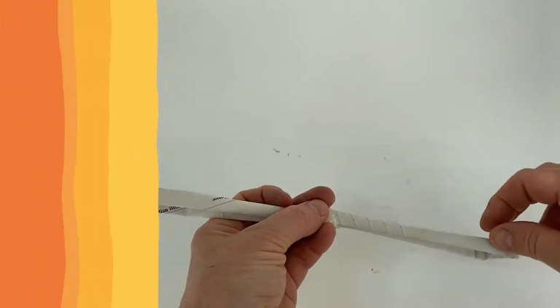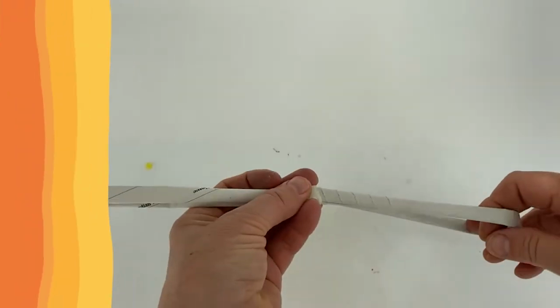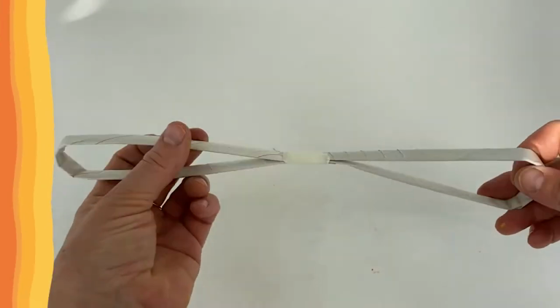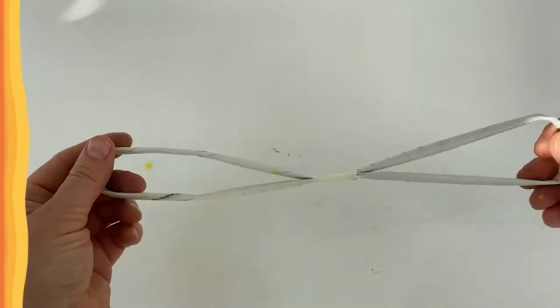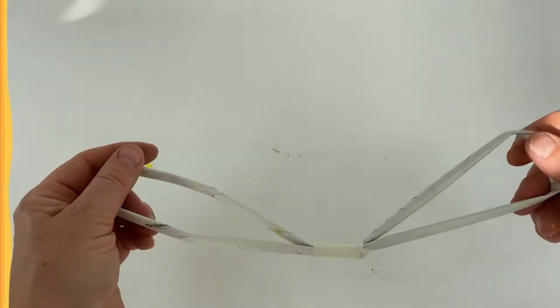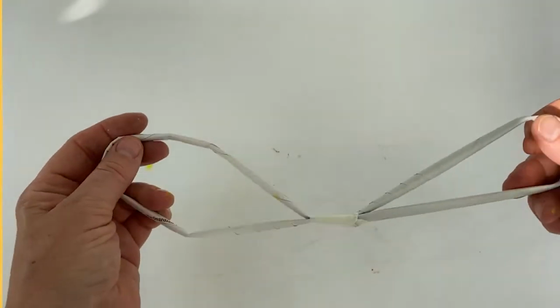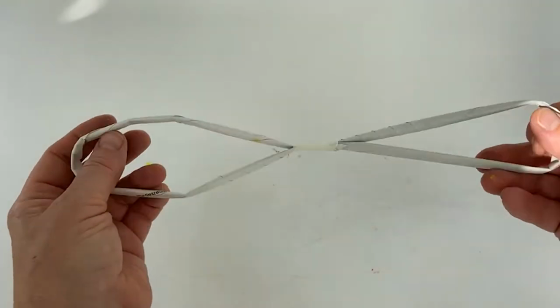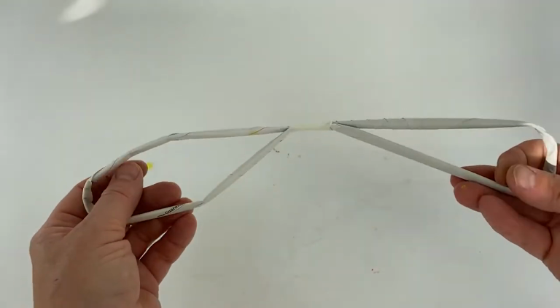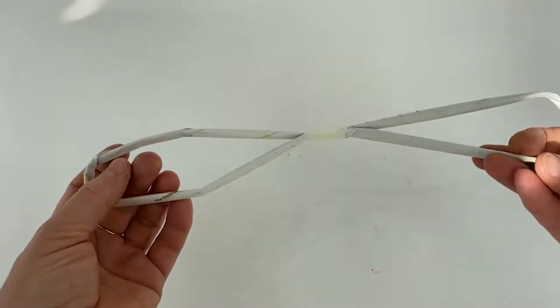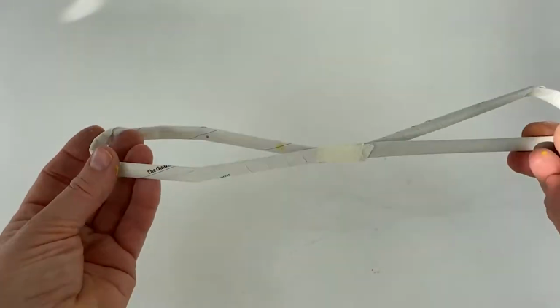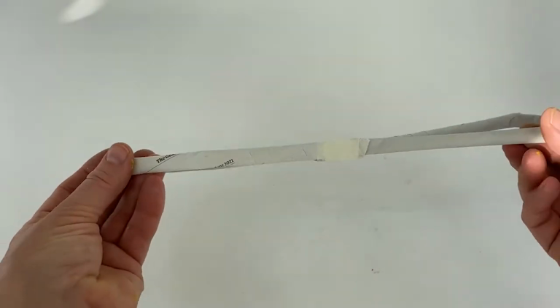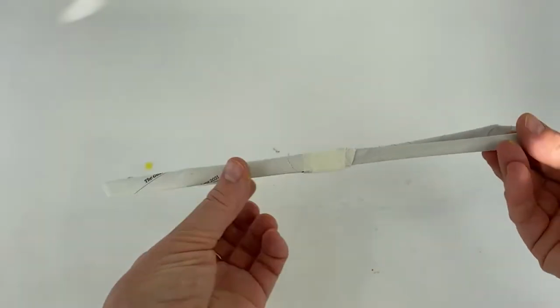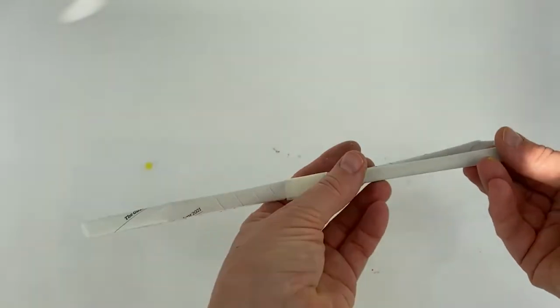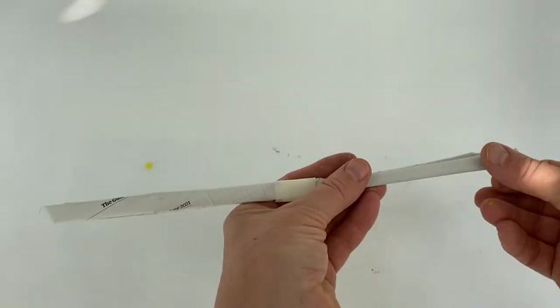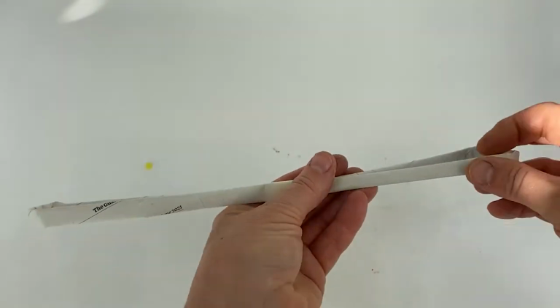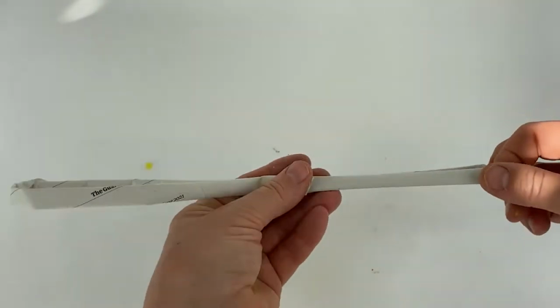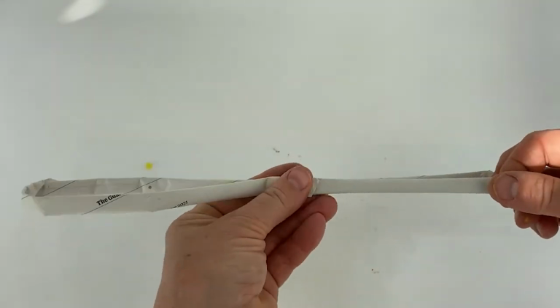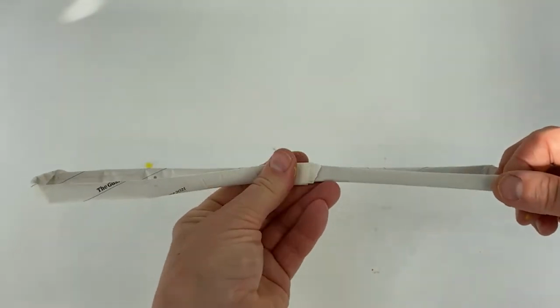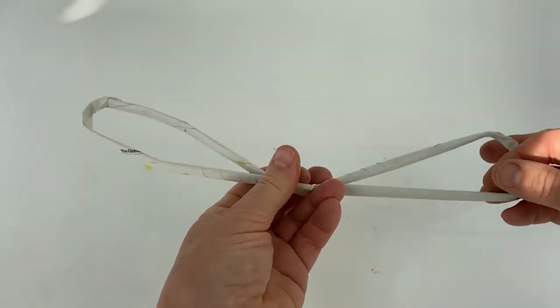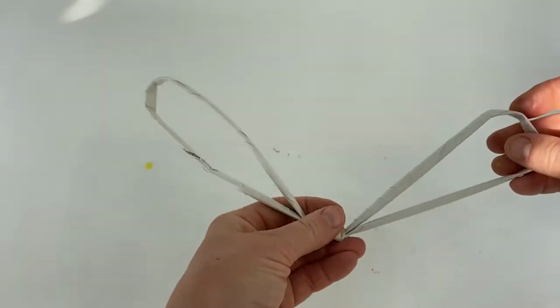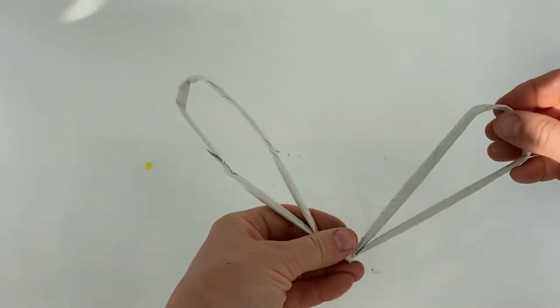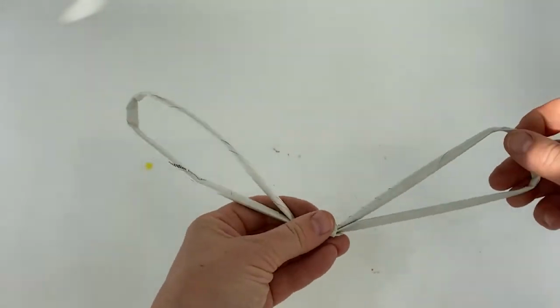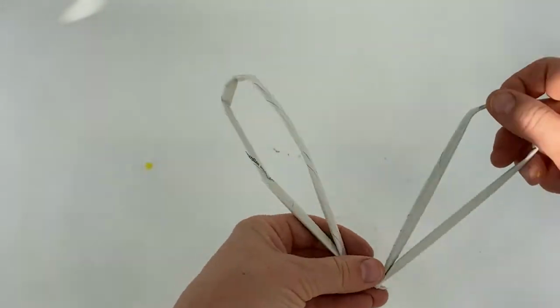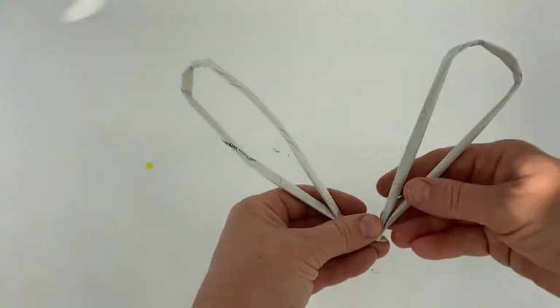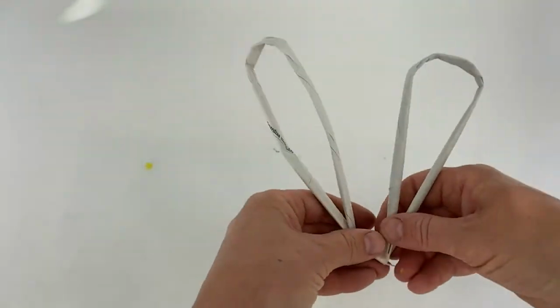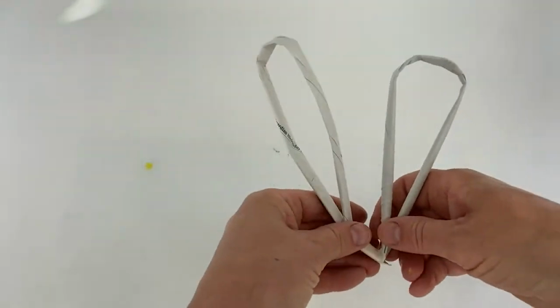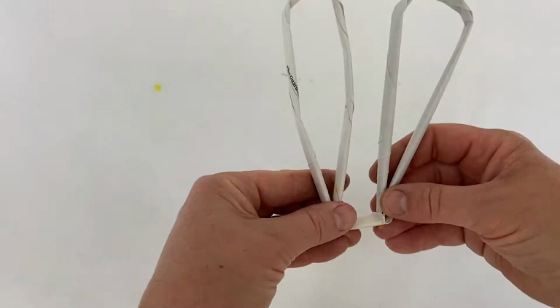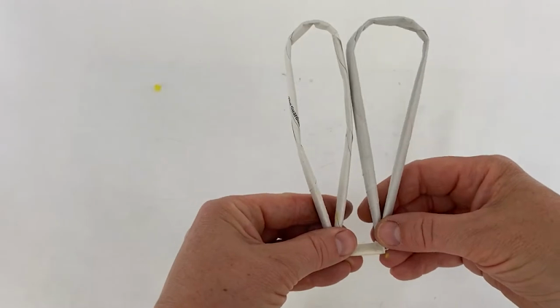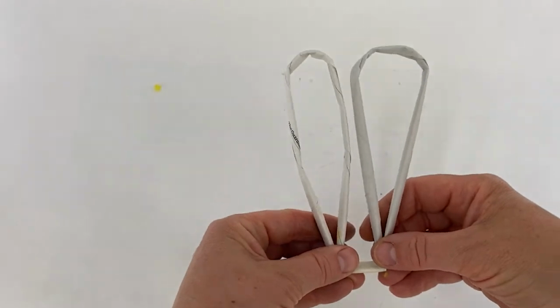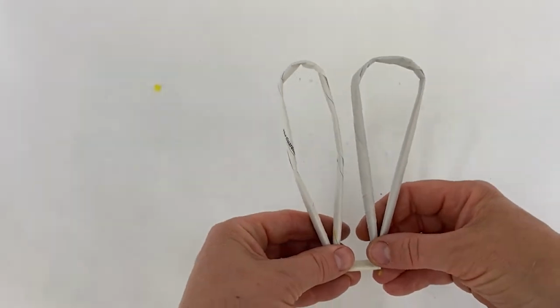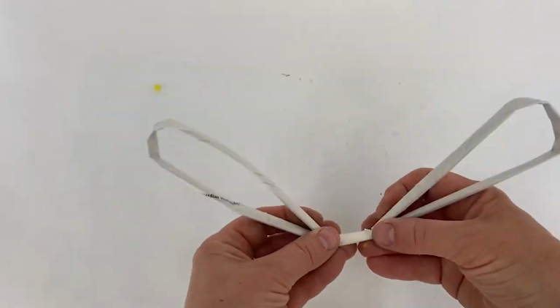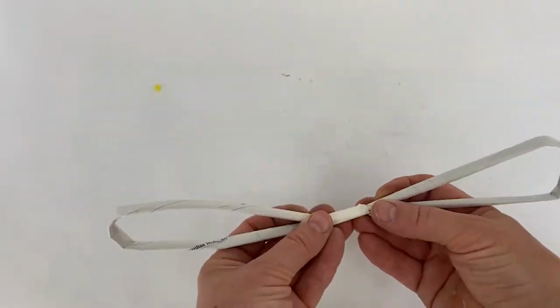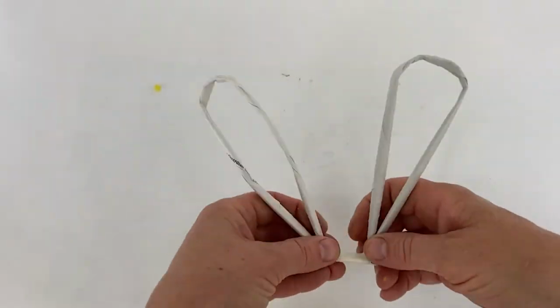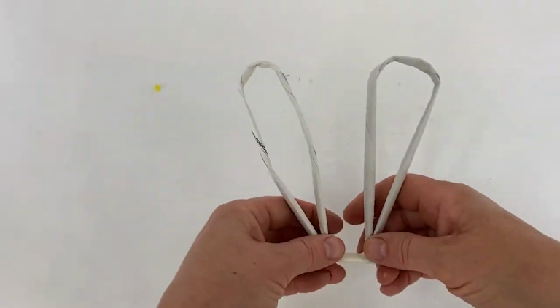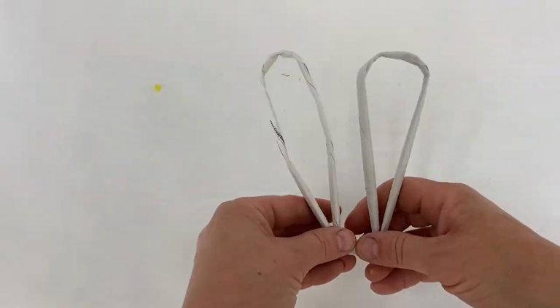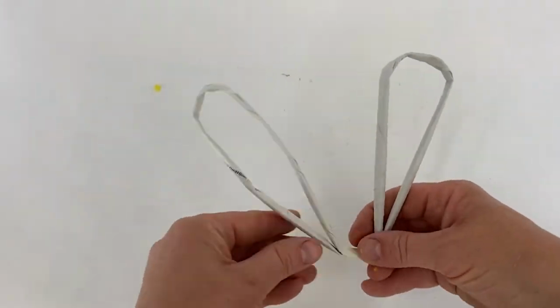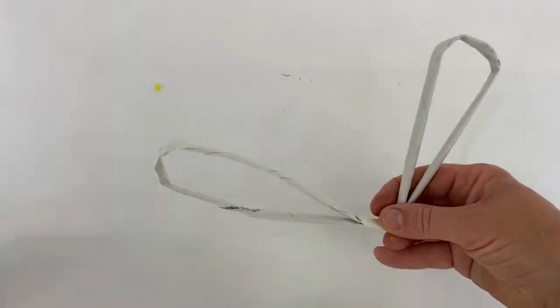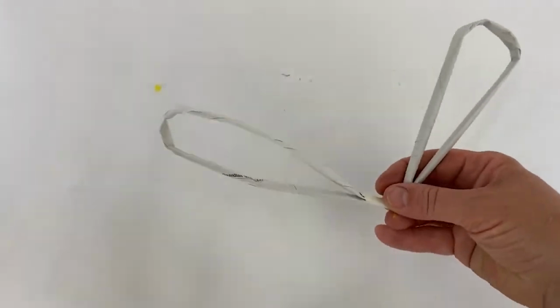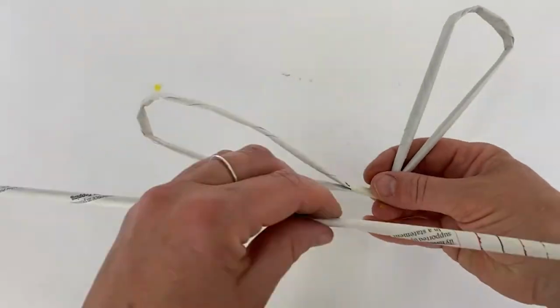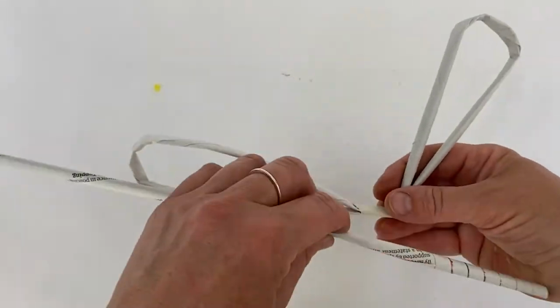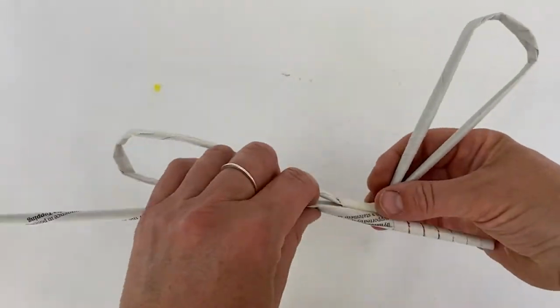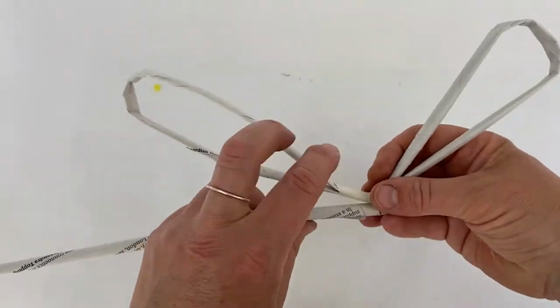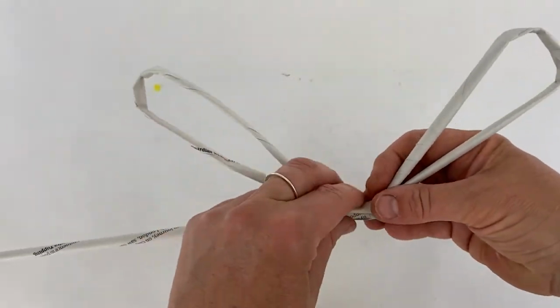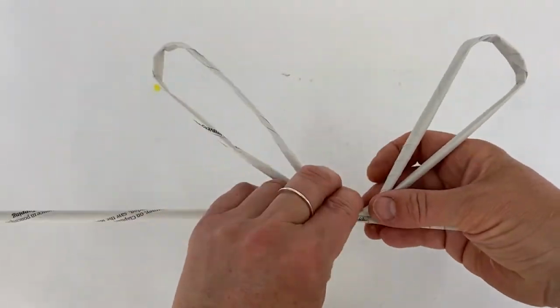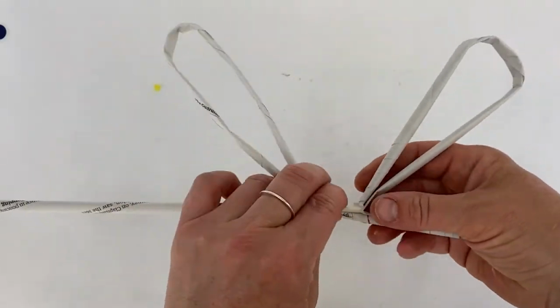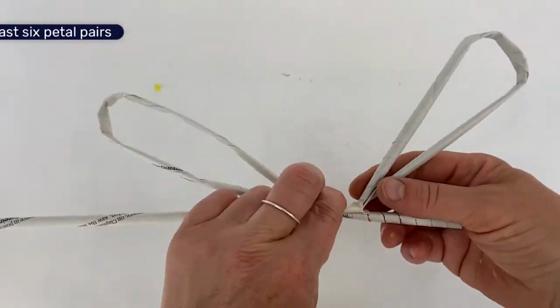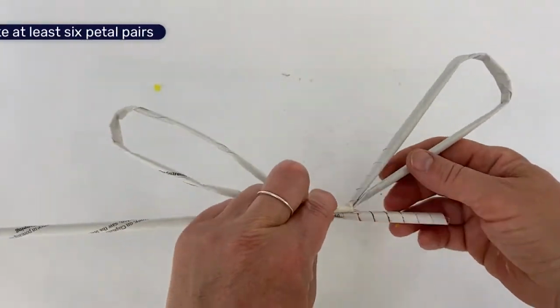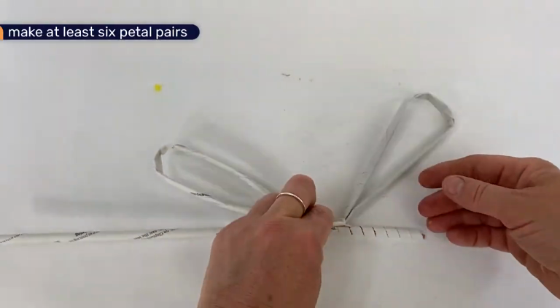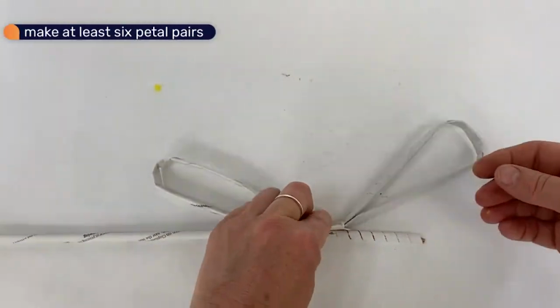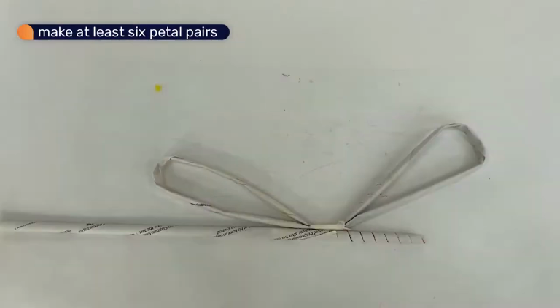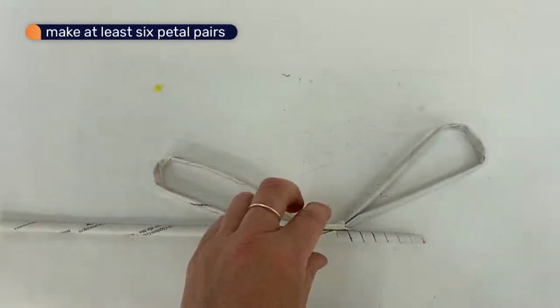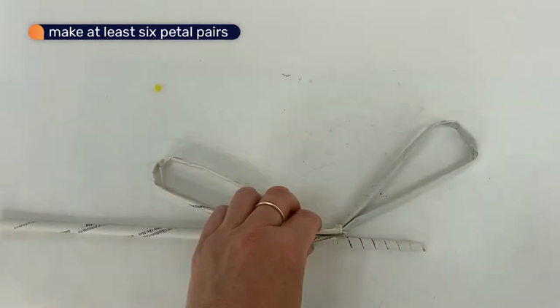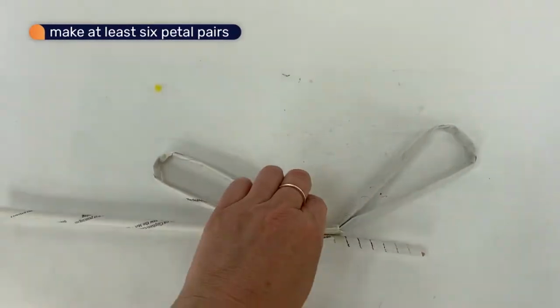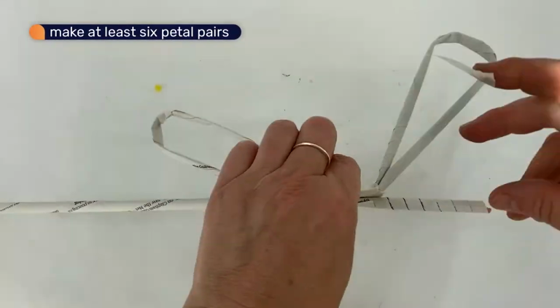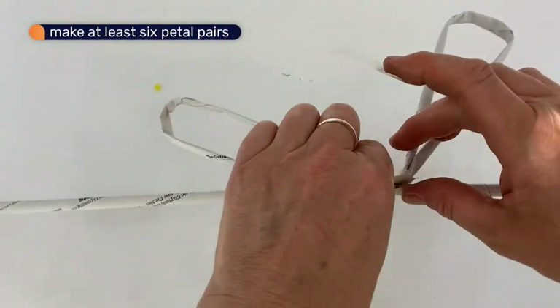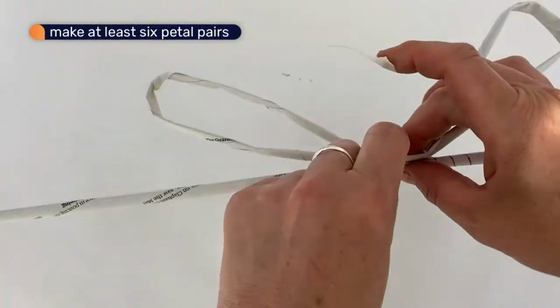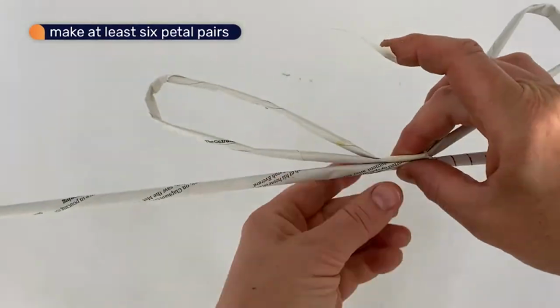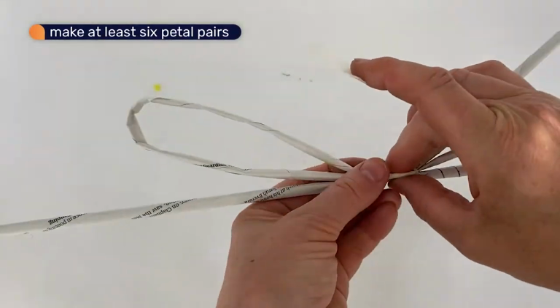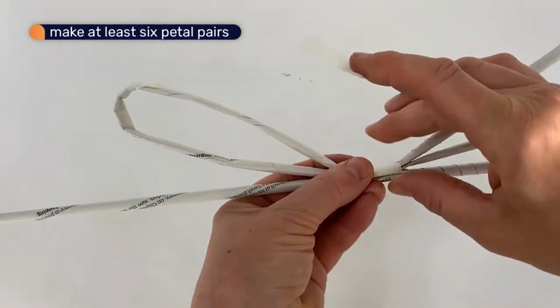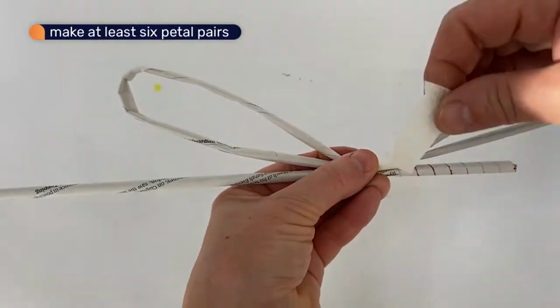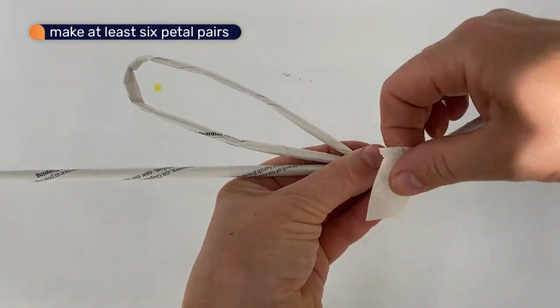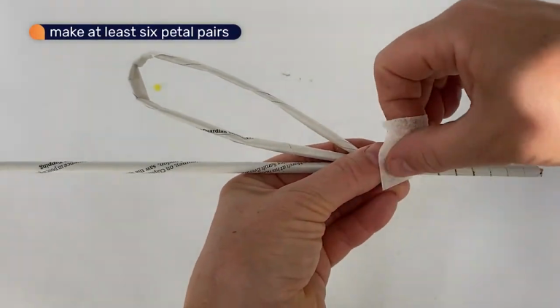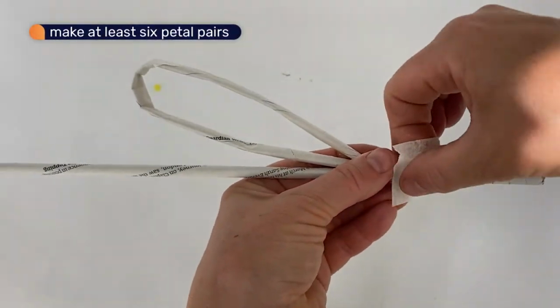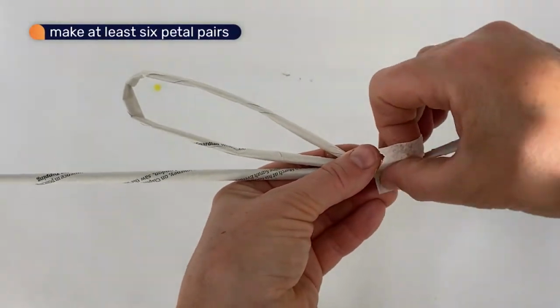Now I'm going to show you a different way to join the petals to make a bigger sunflower. Make at least six petal pairs, stick them onto another stick side by side to make a circle.